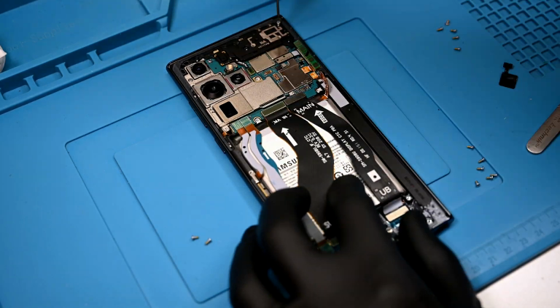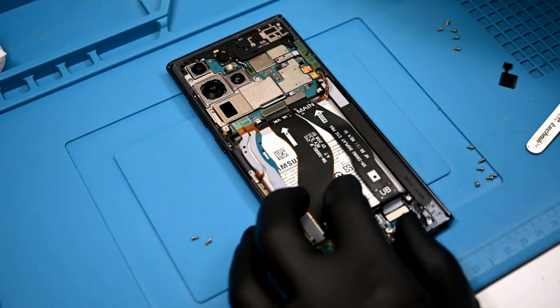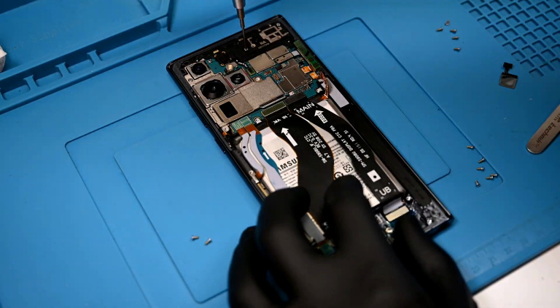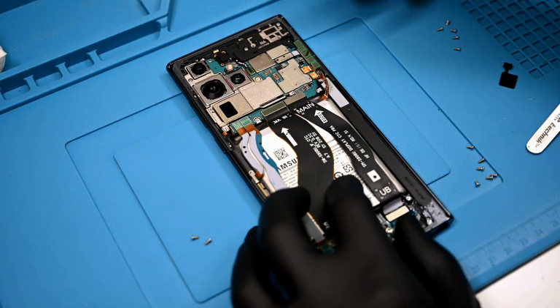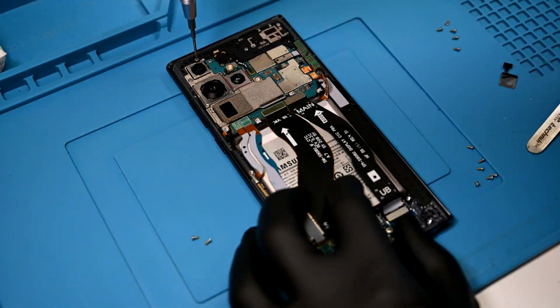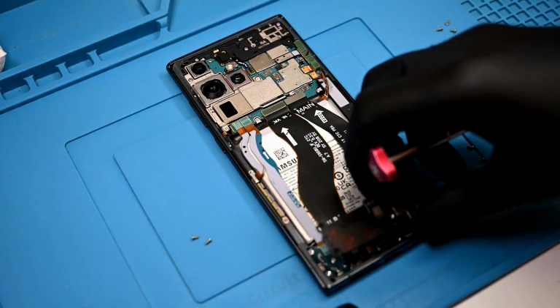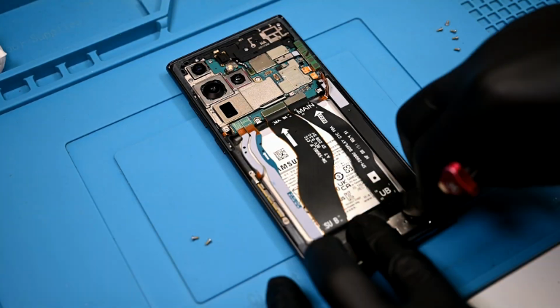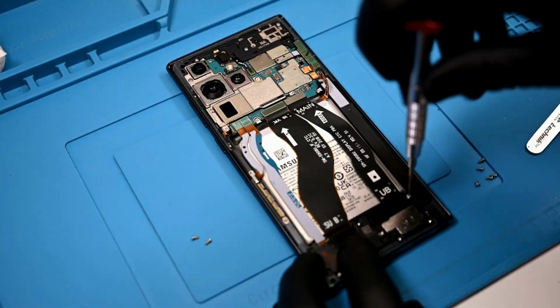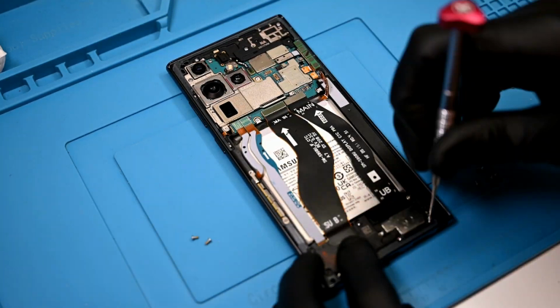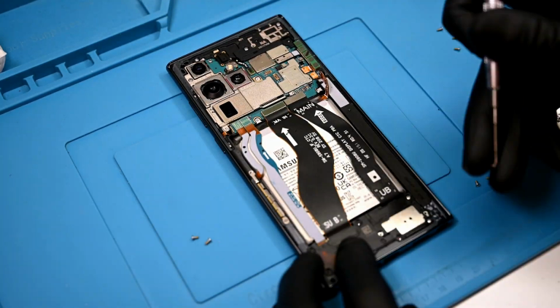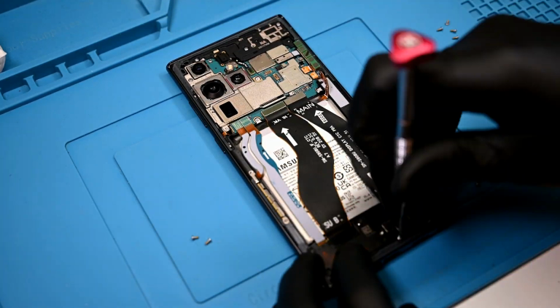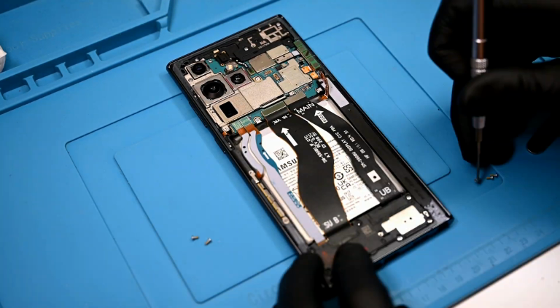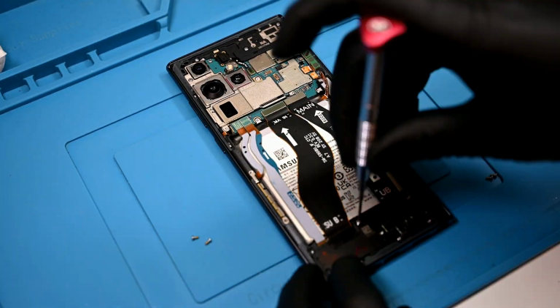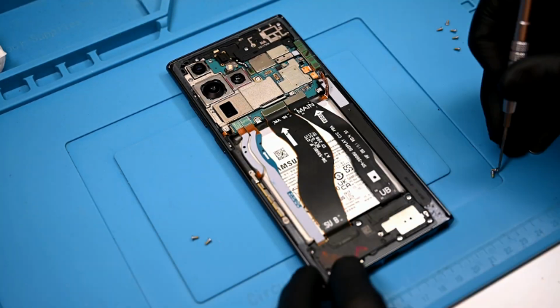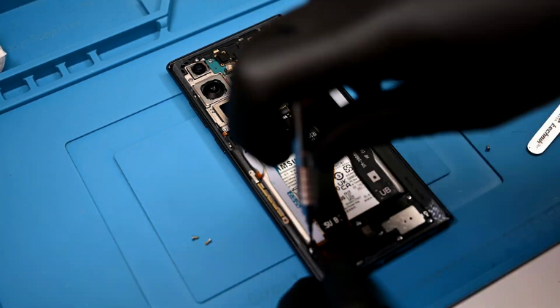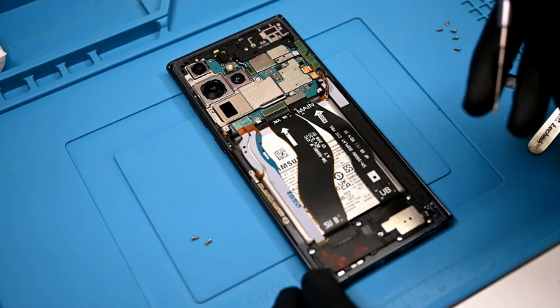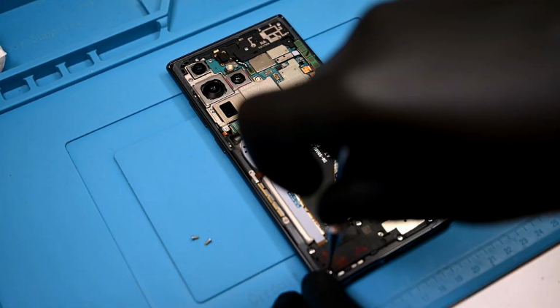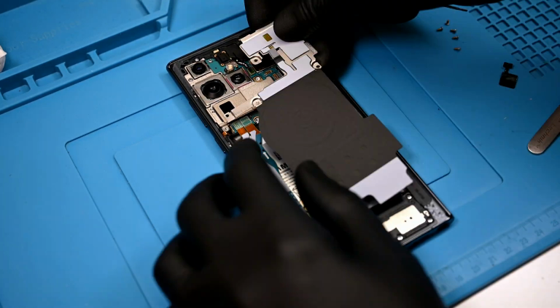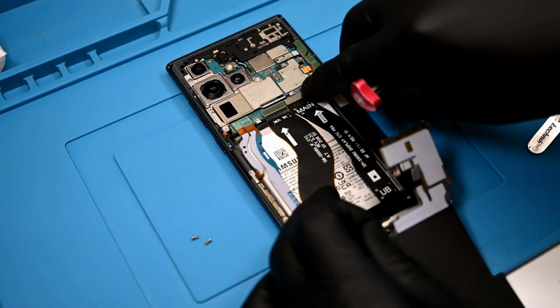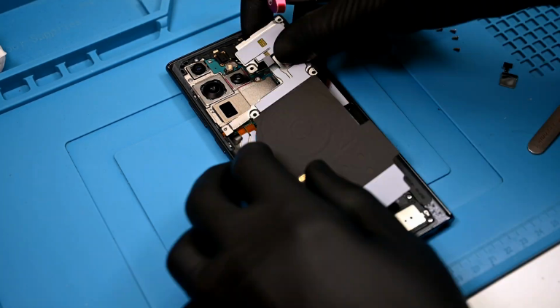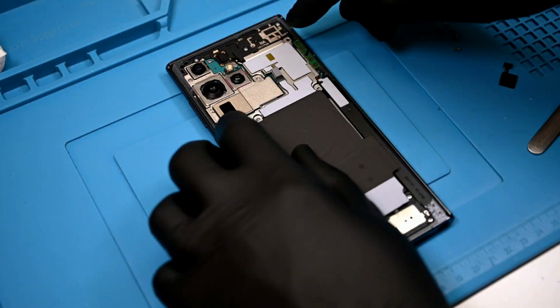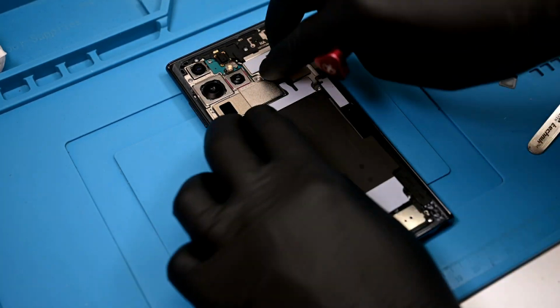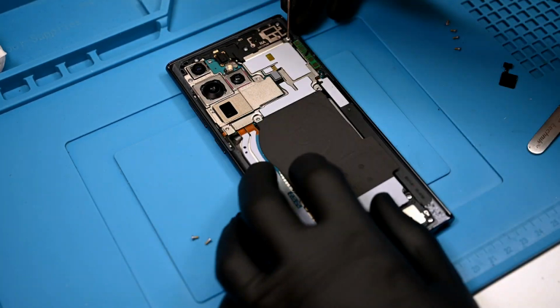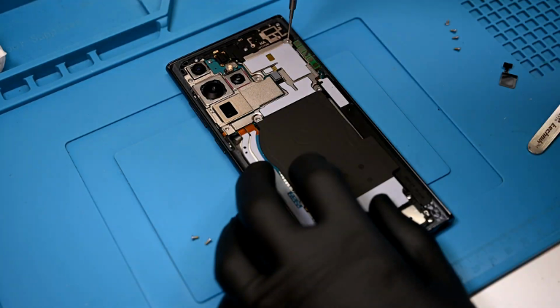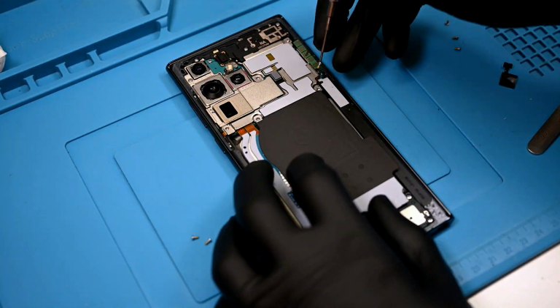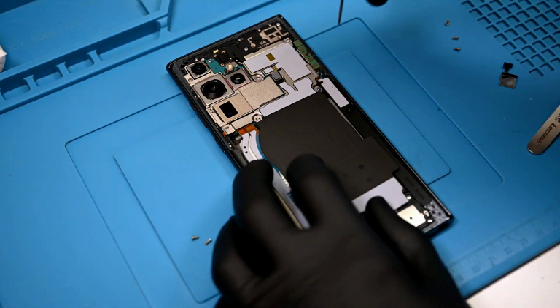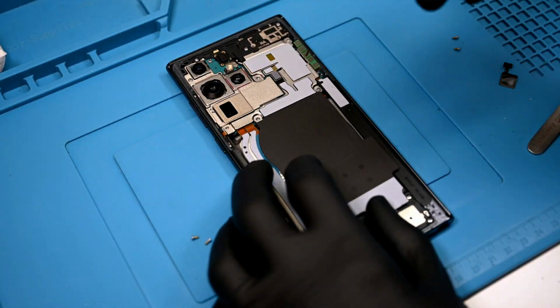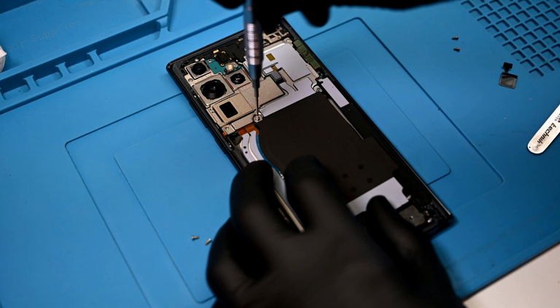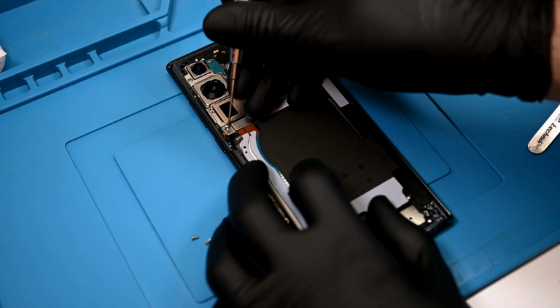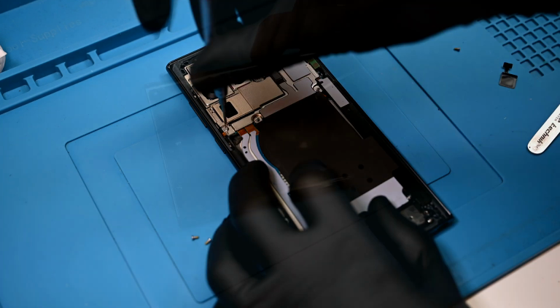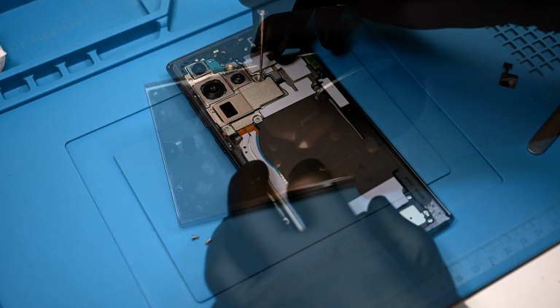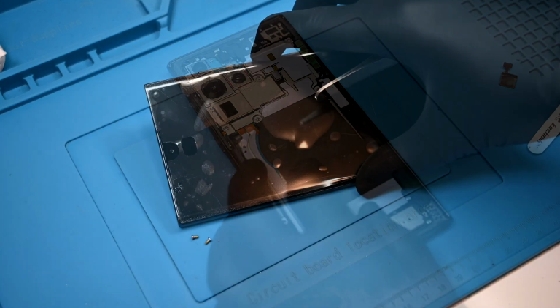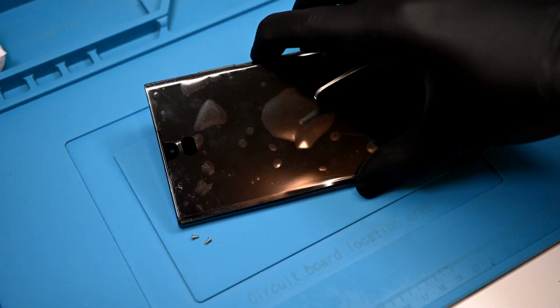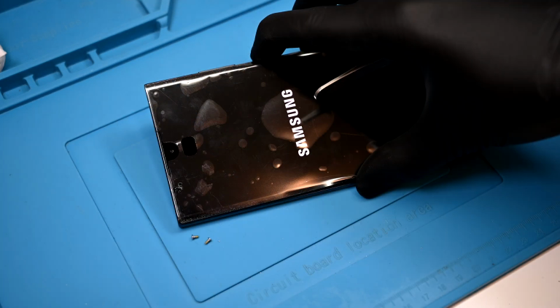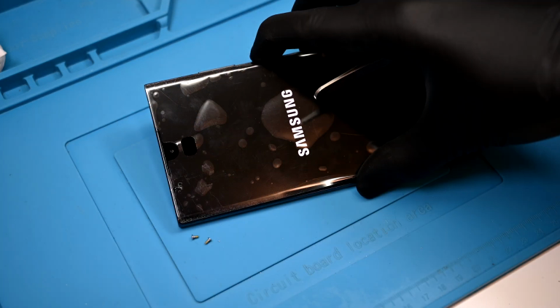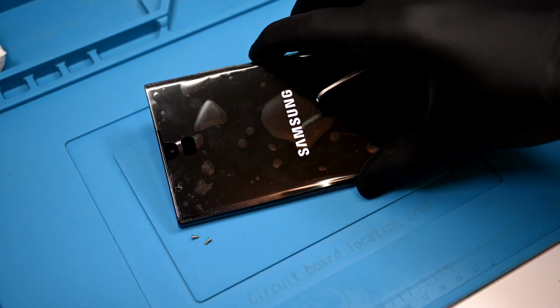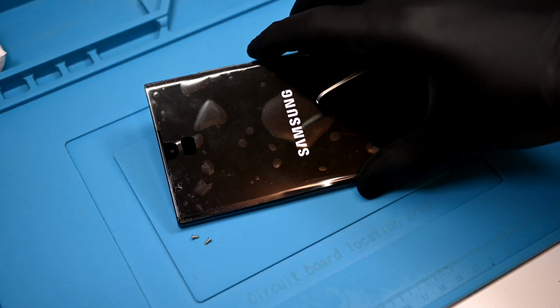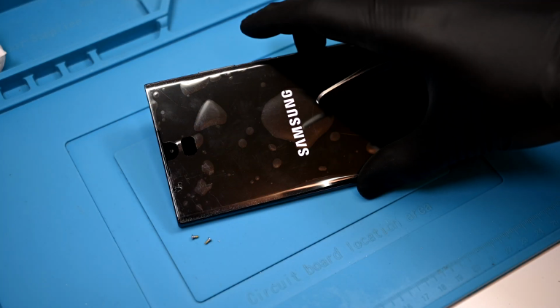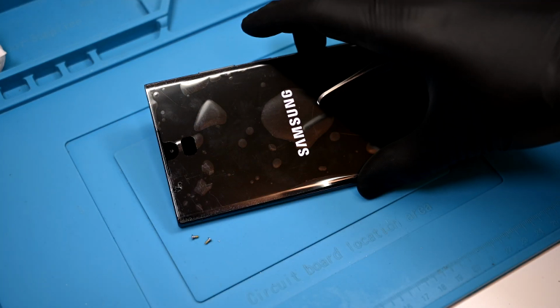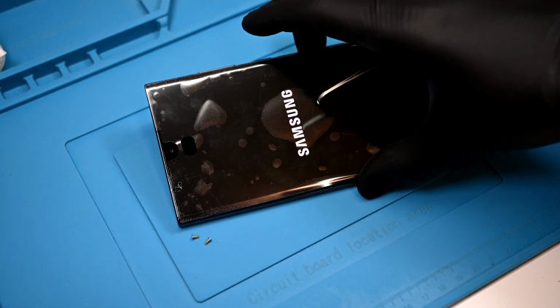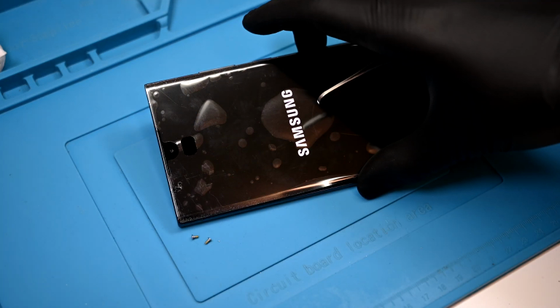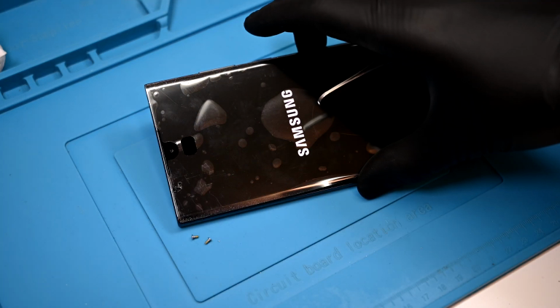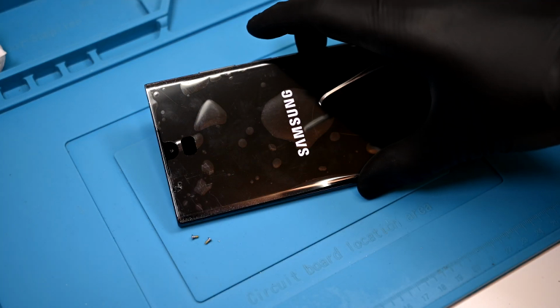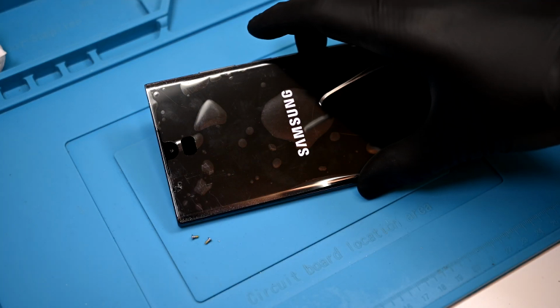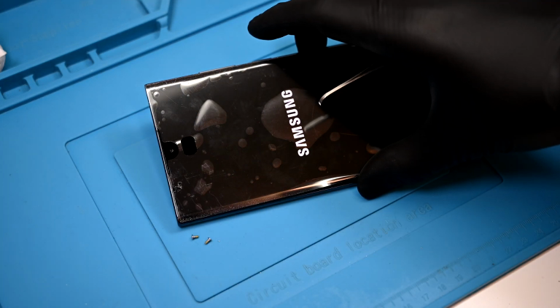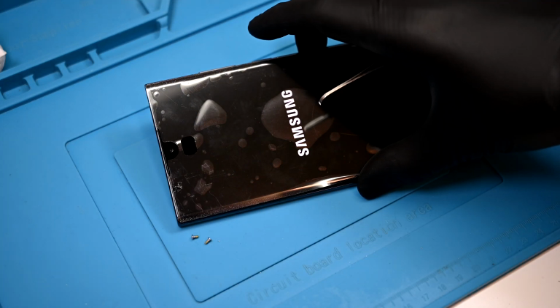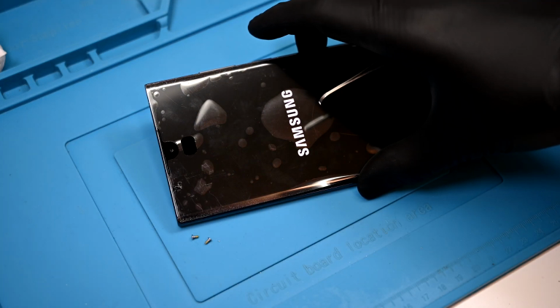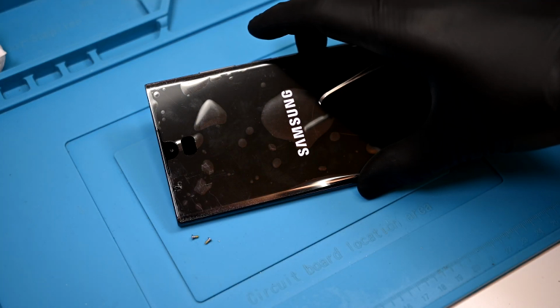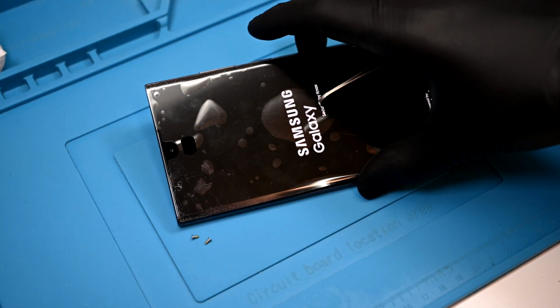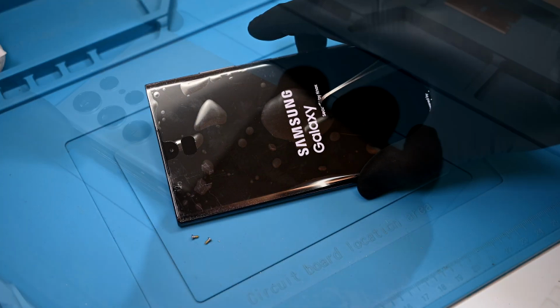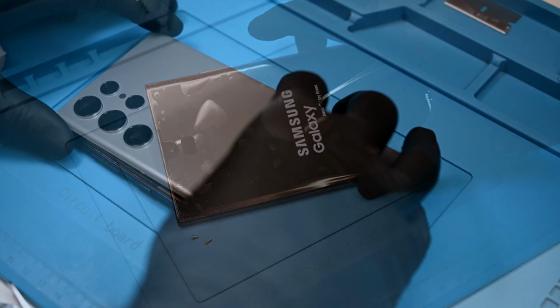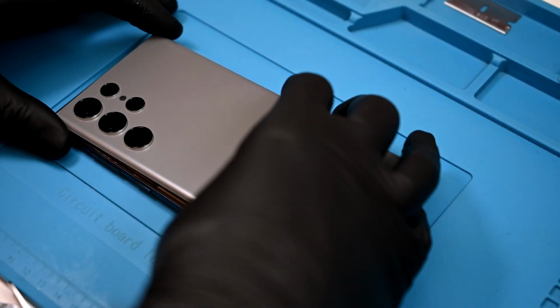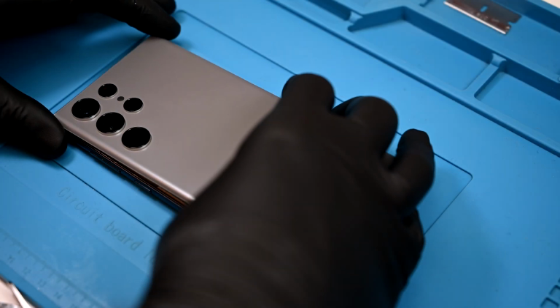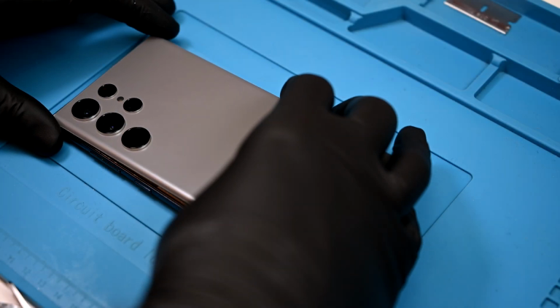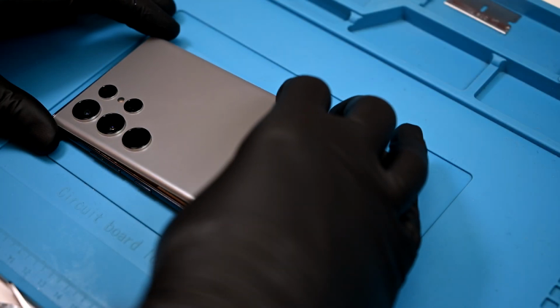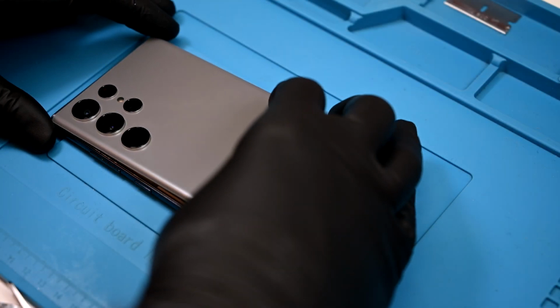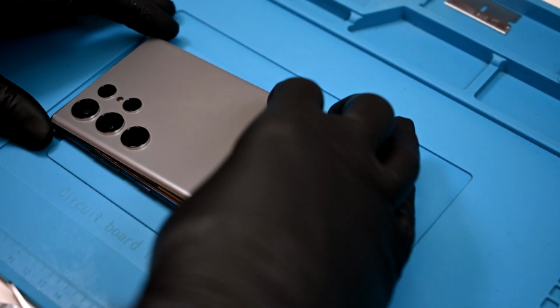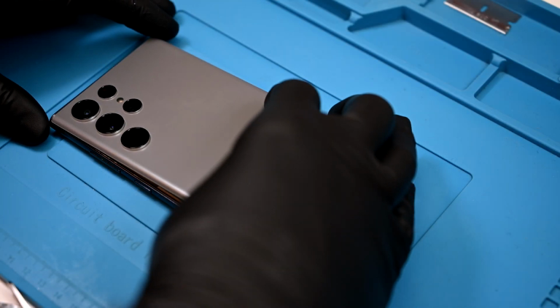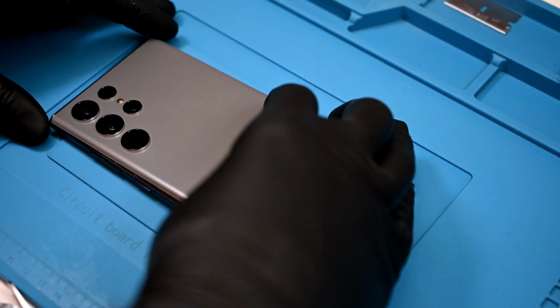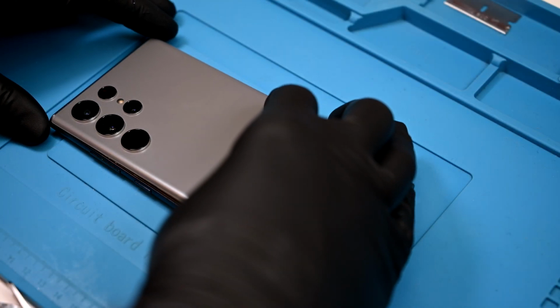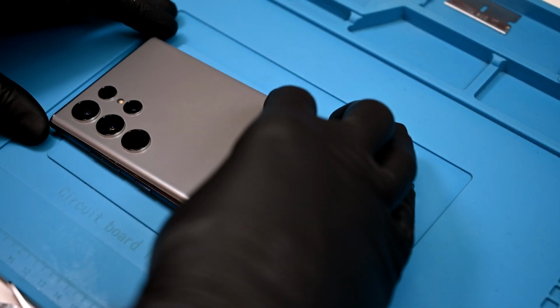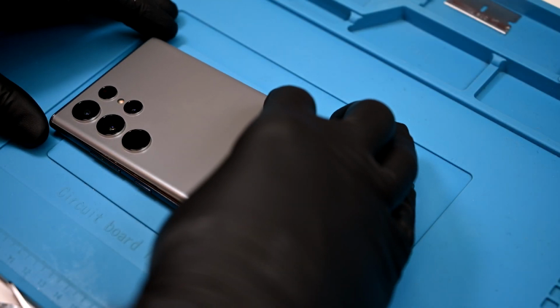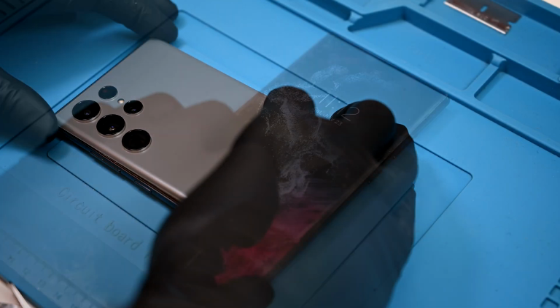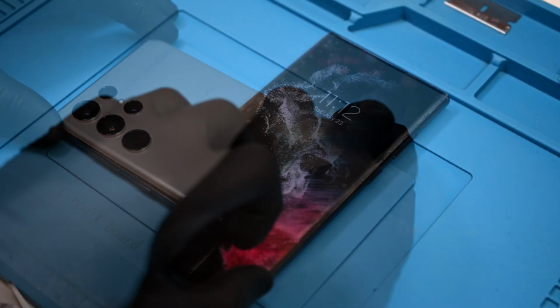After some speedy reassembly, I'll get this device powered on for testing just before I seal the back panel on the phone. This one is working well.